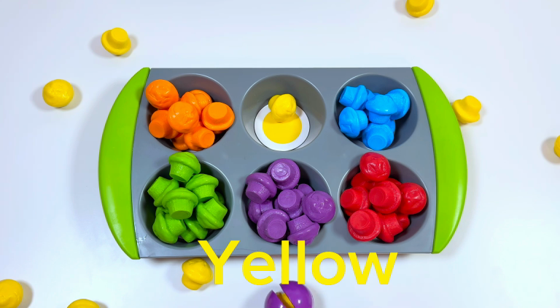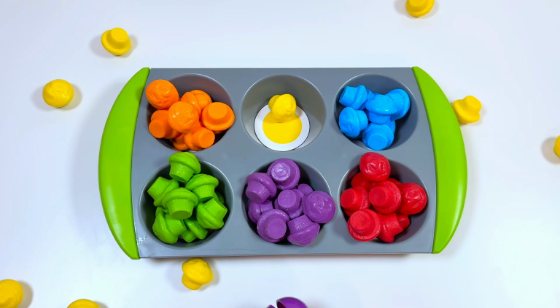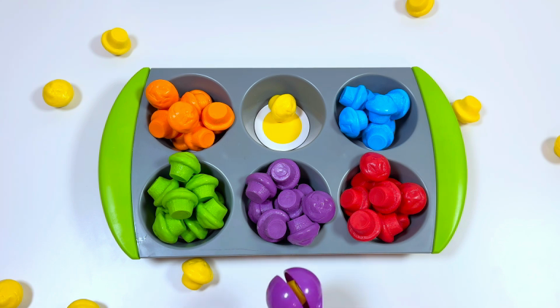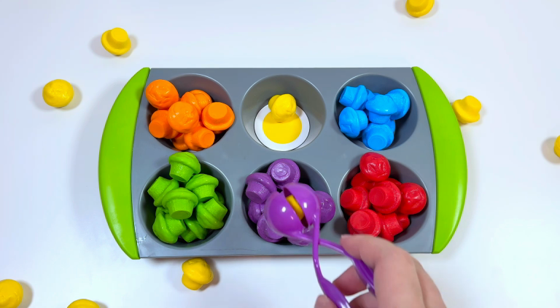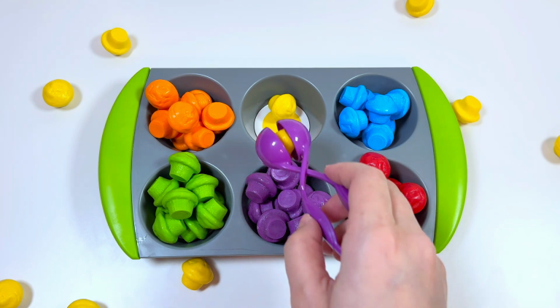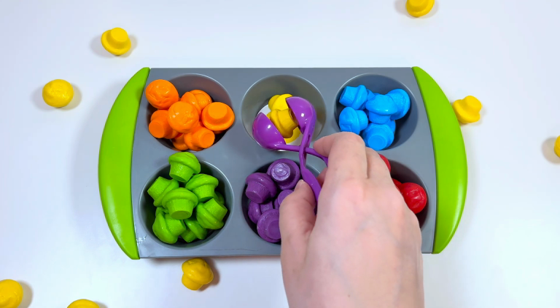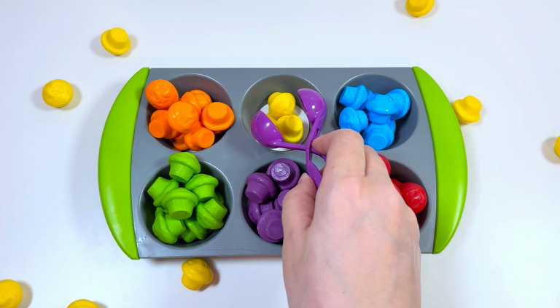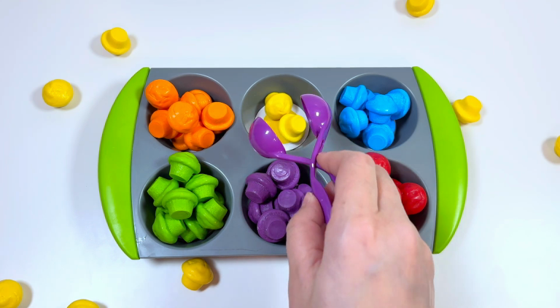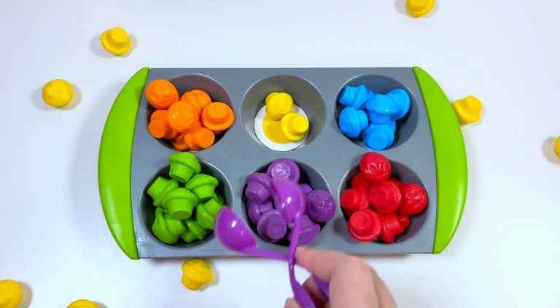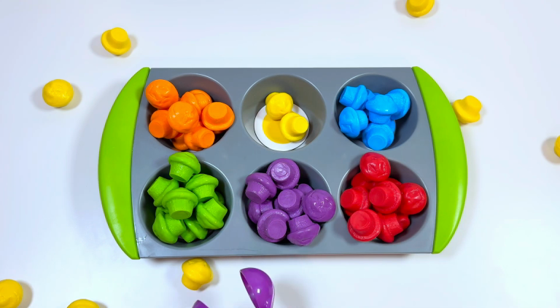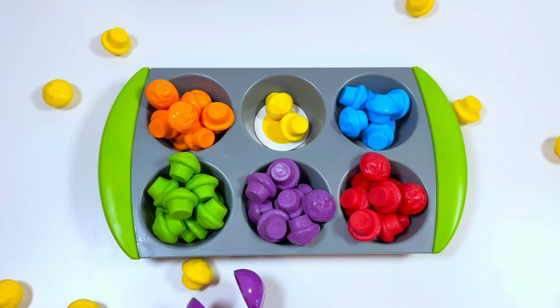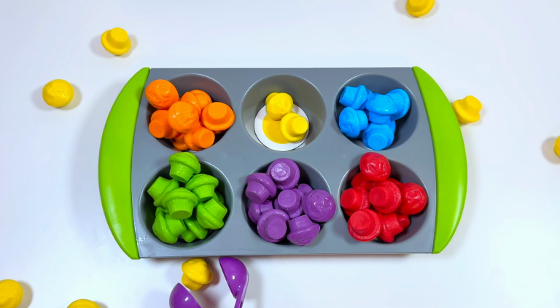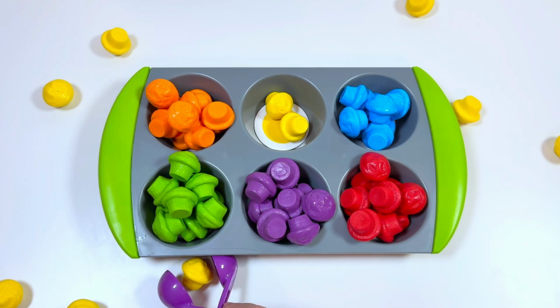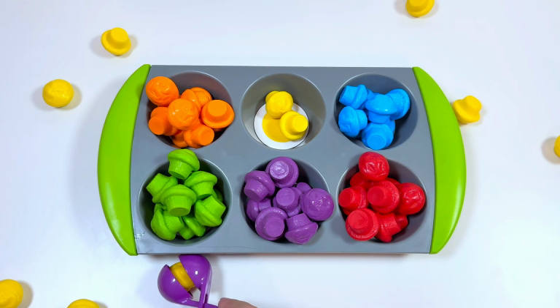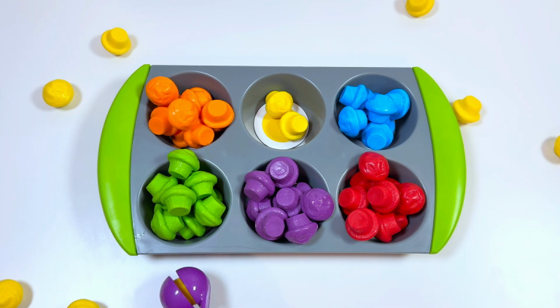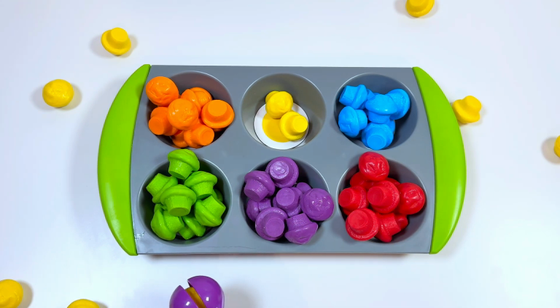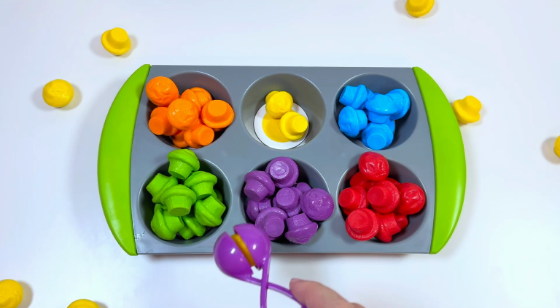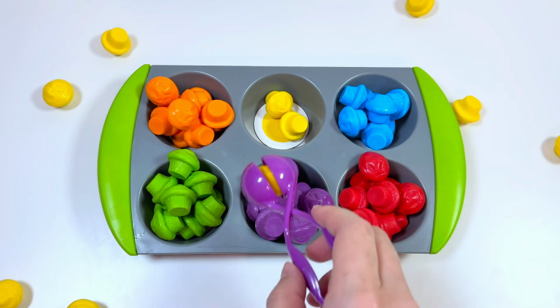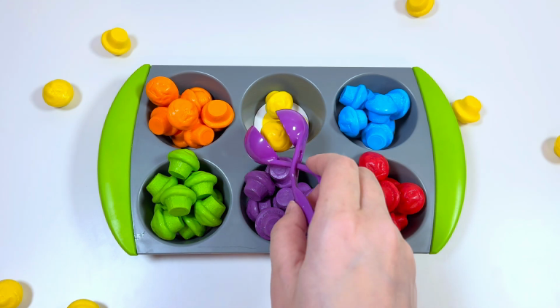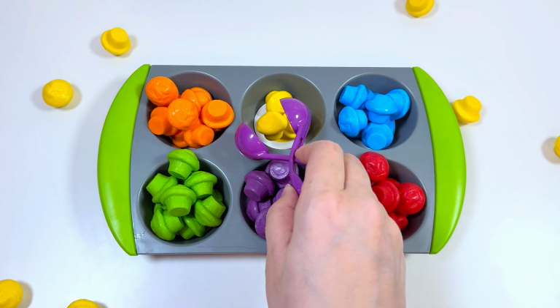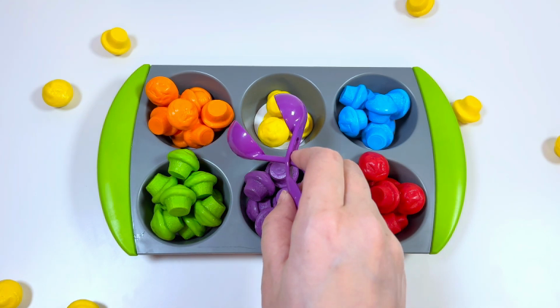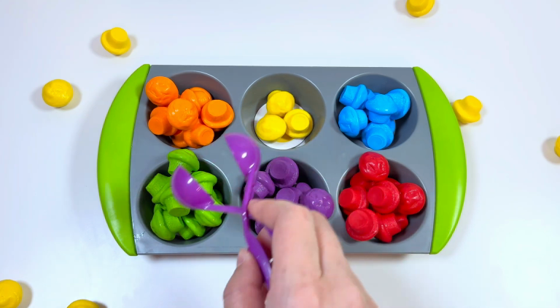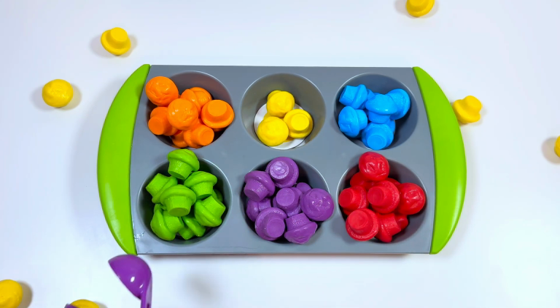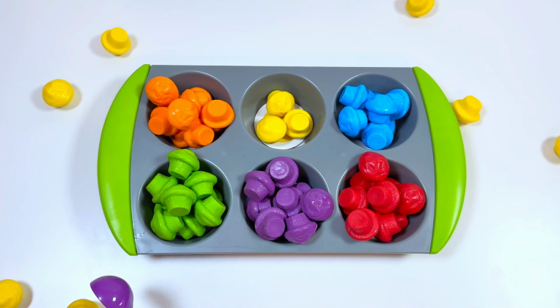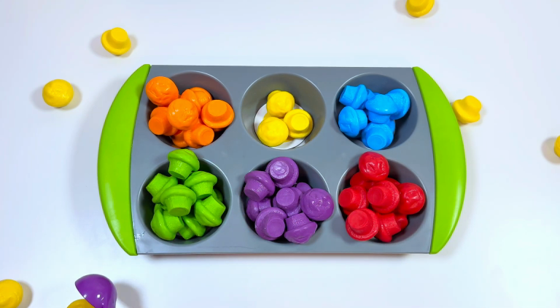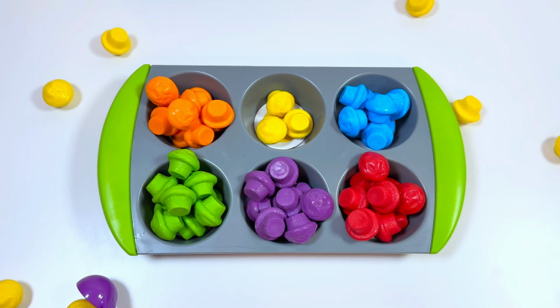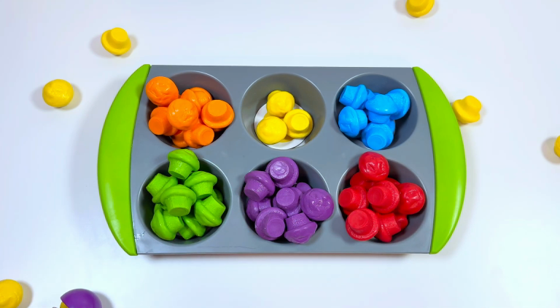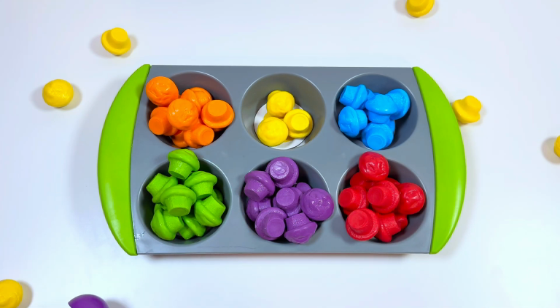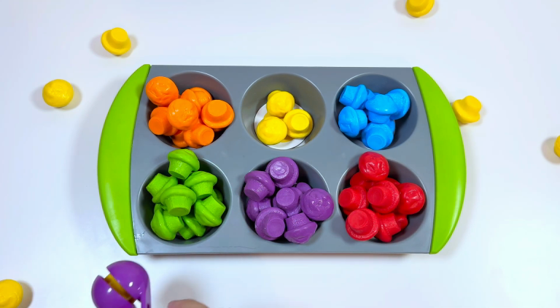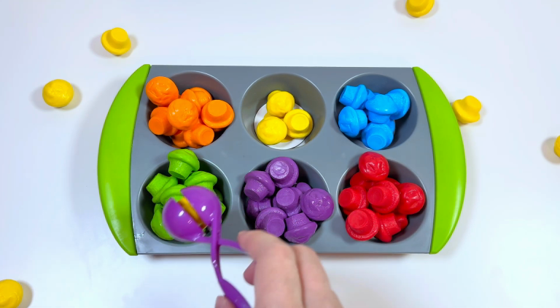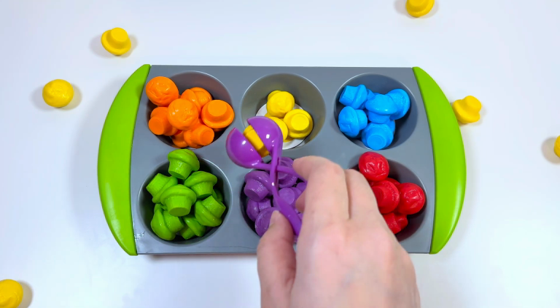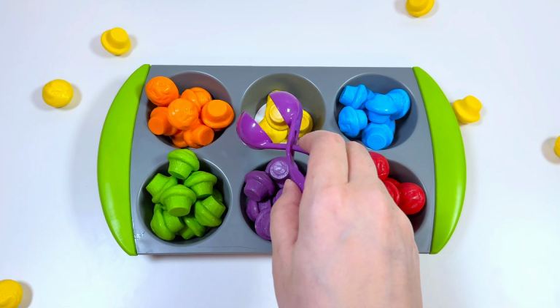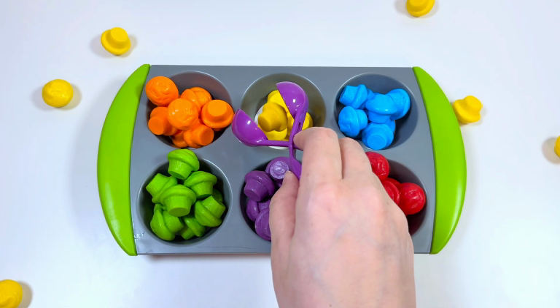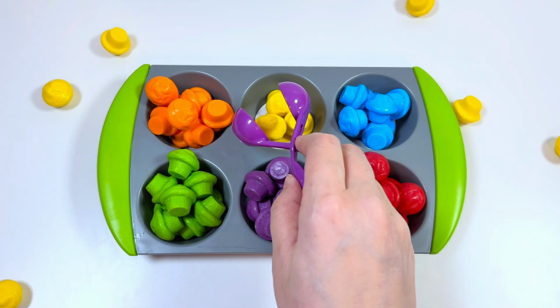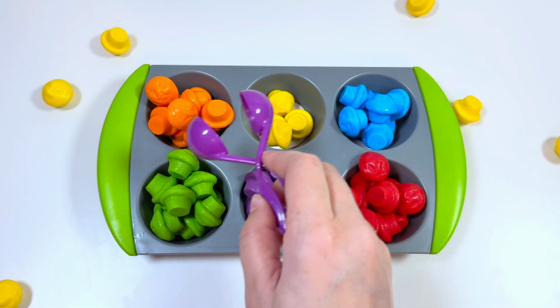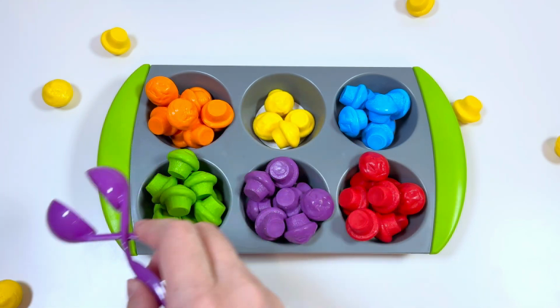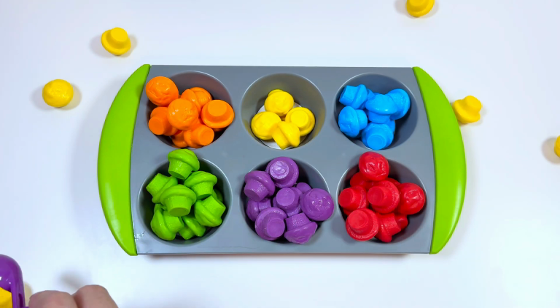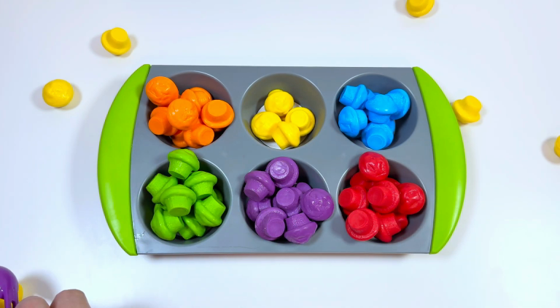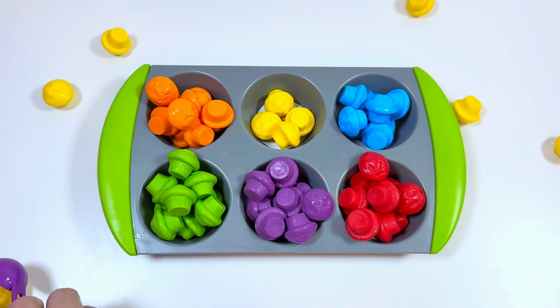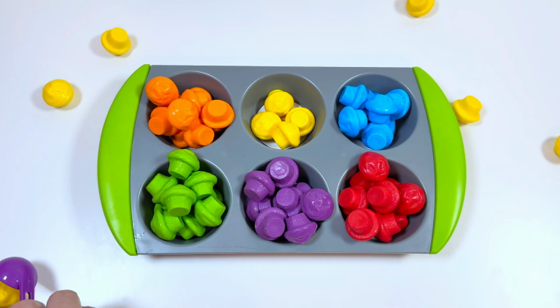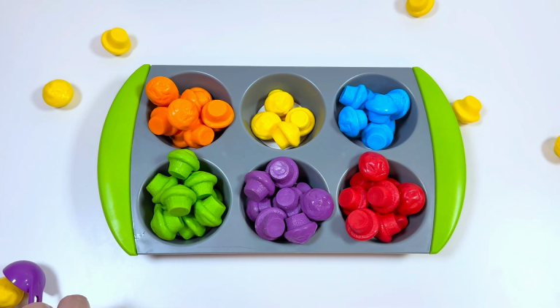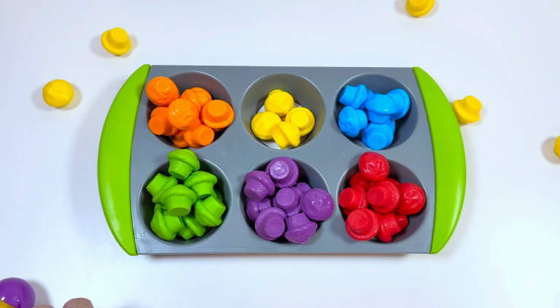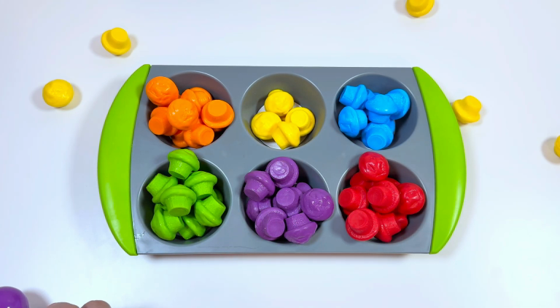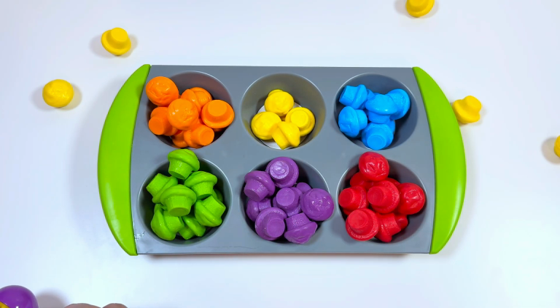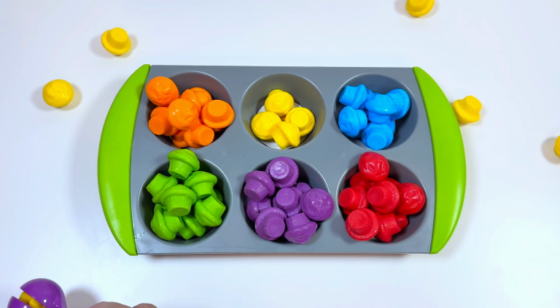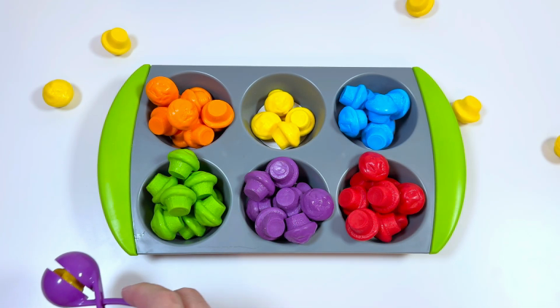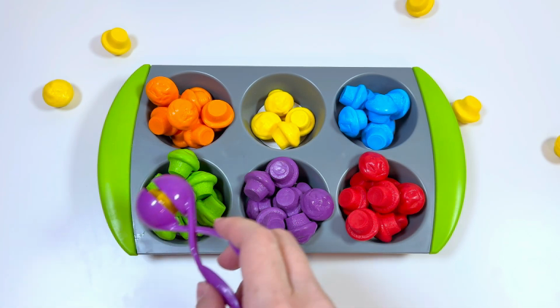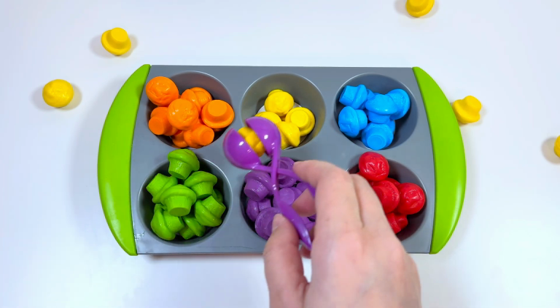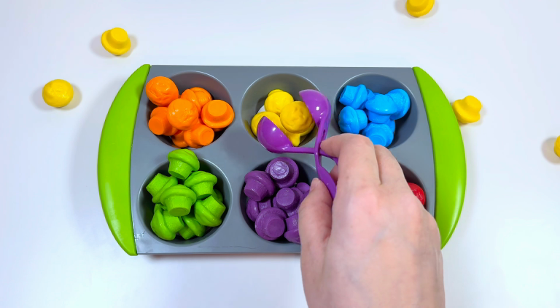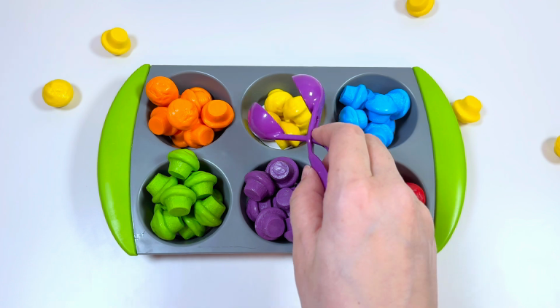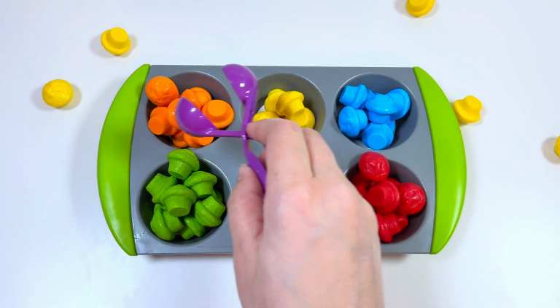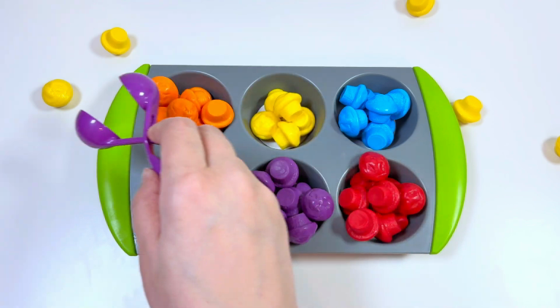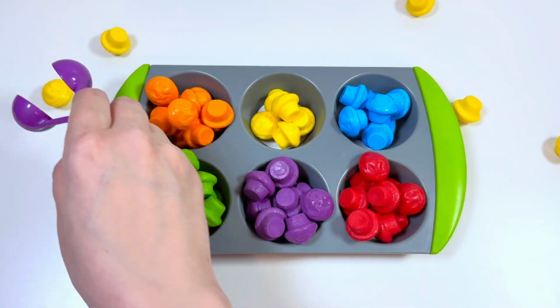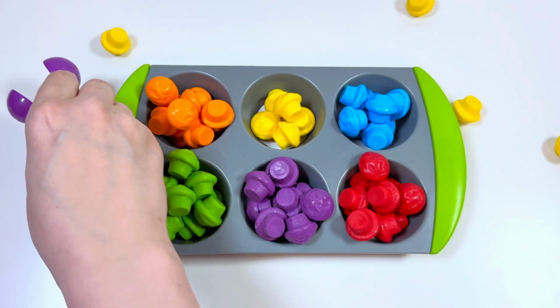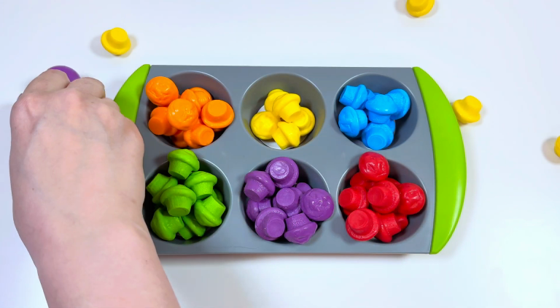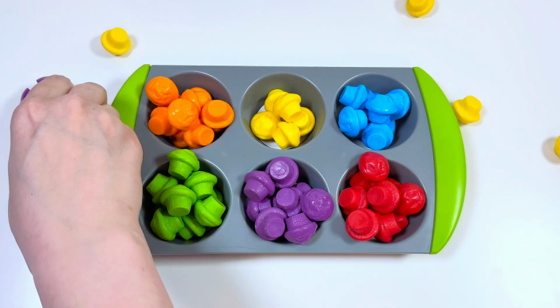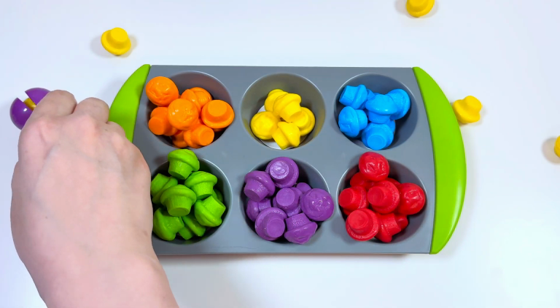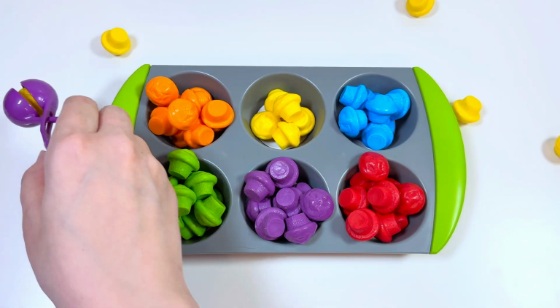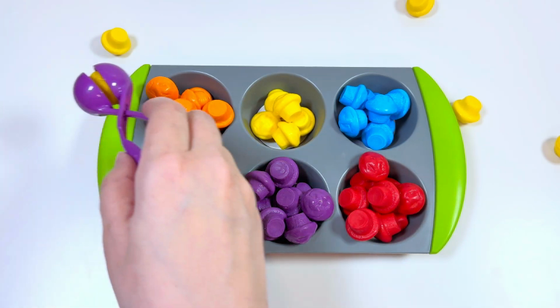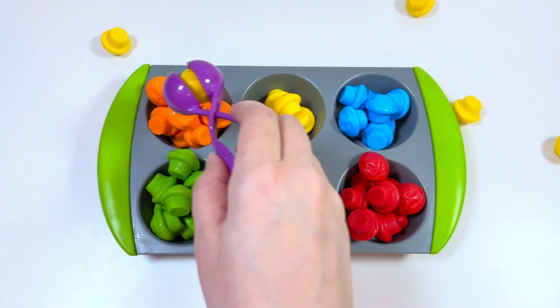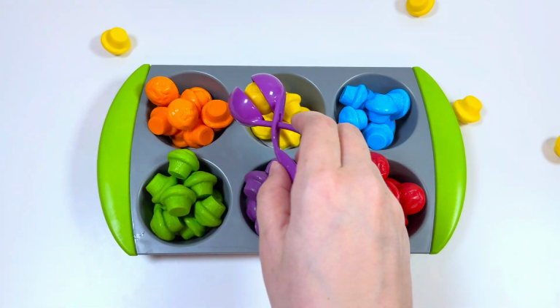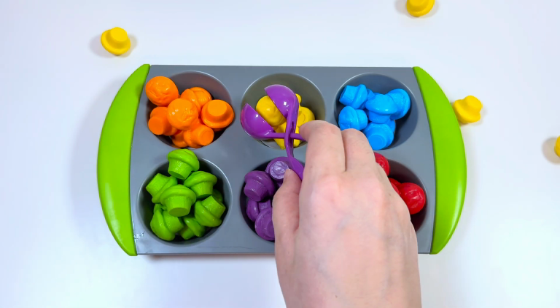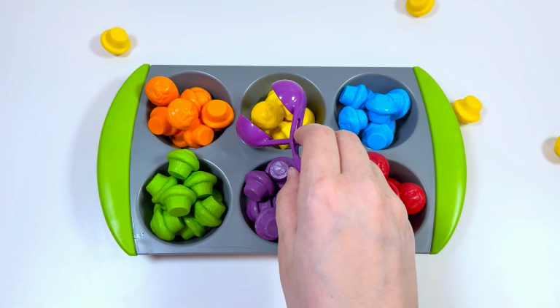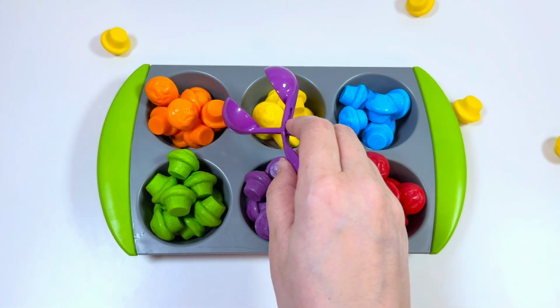And the last color is yellow — here only yellow color is left, so let's sort them.